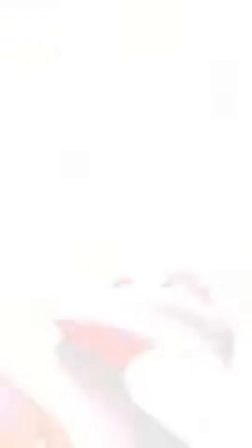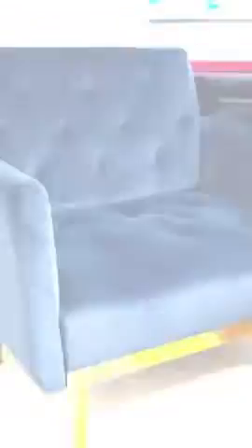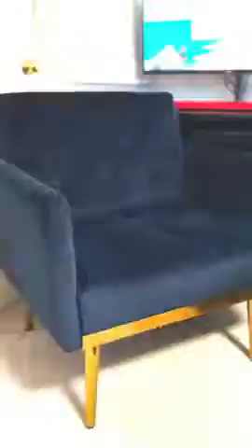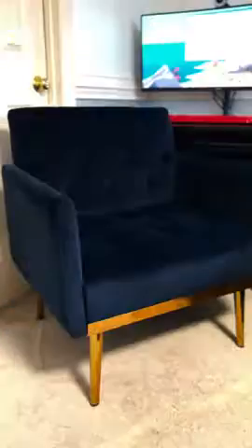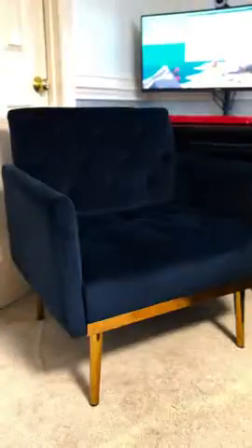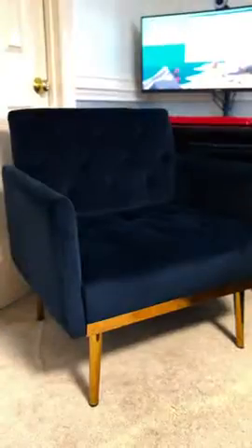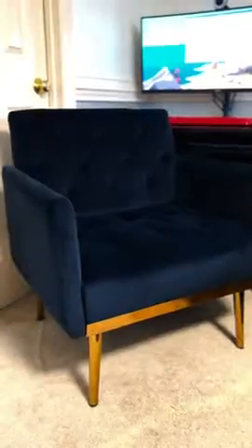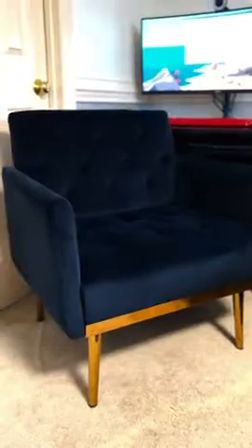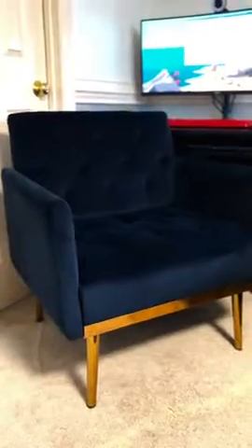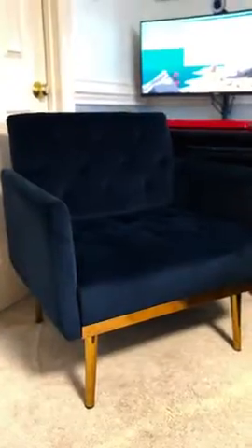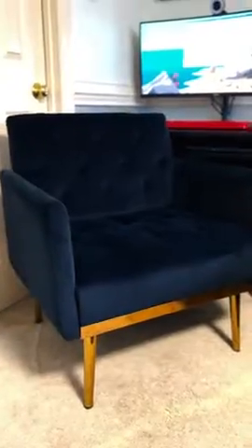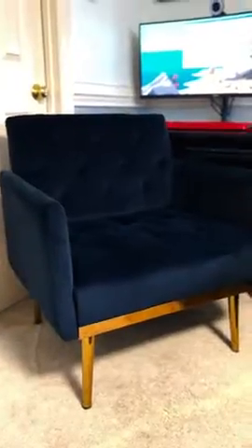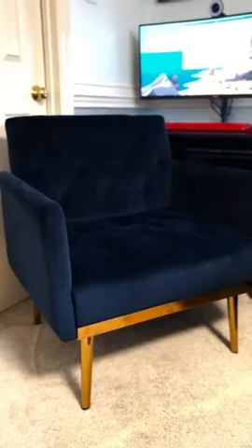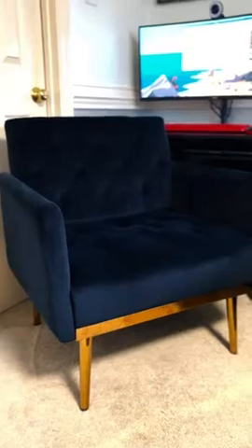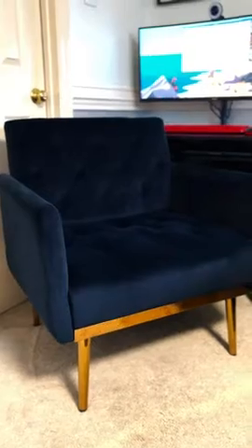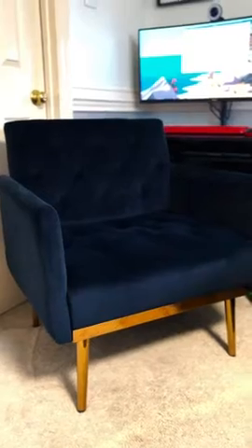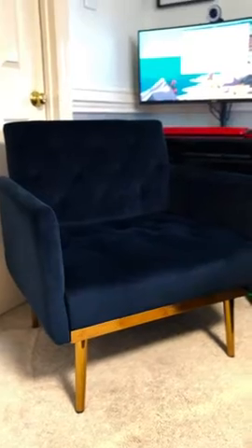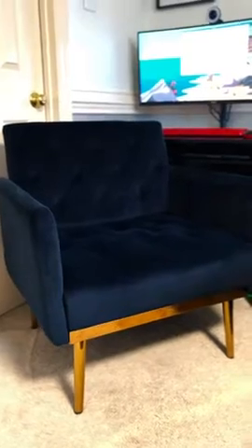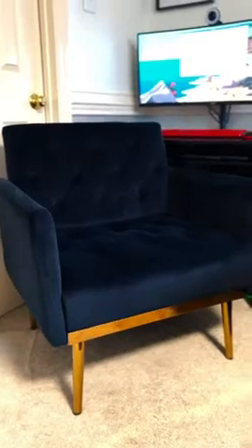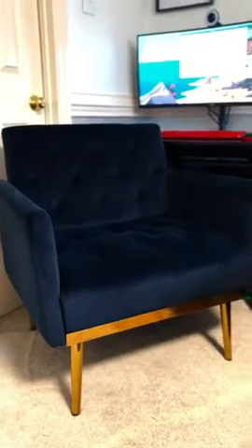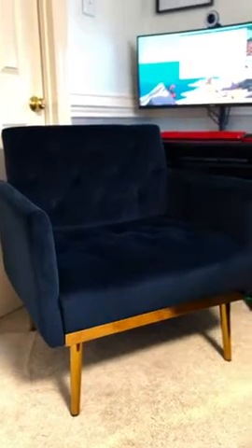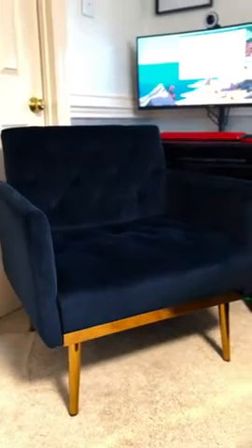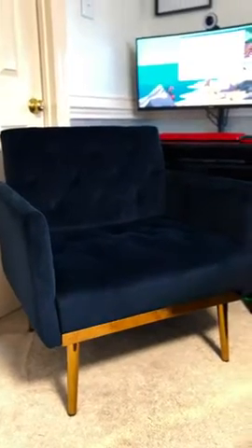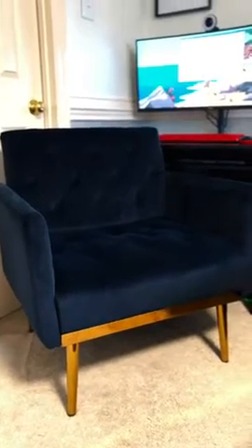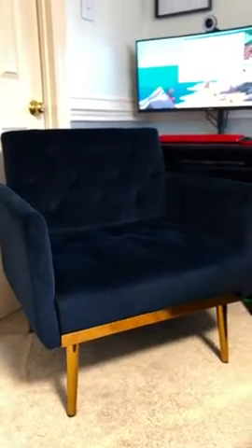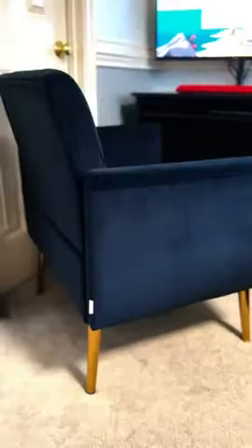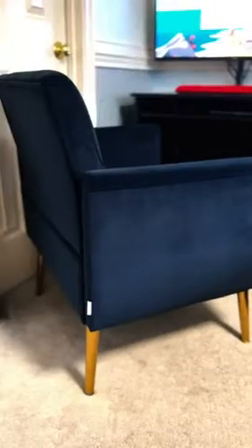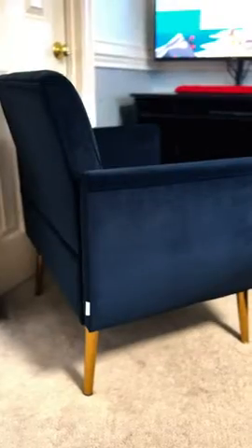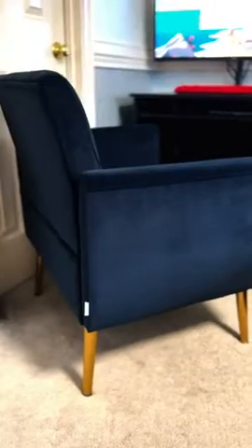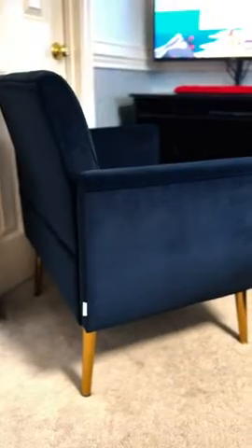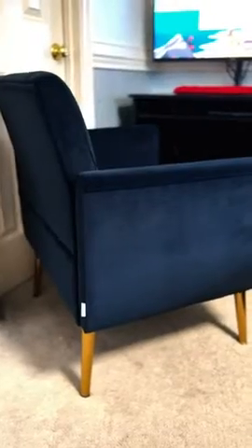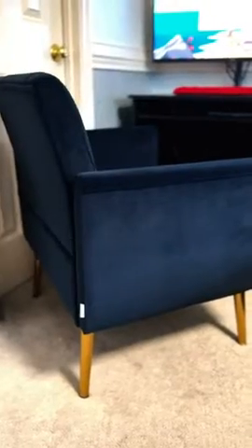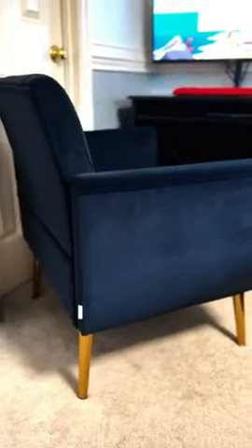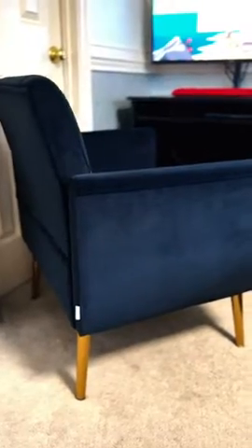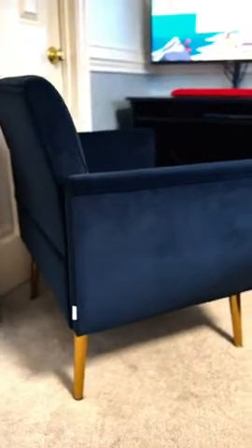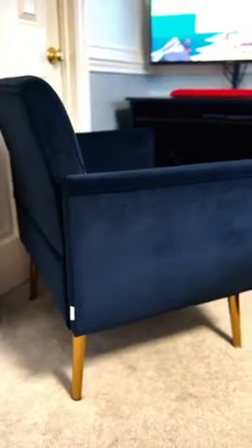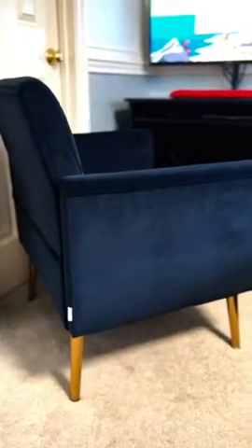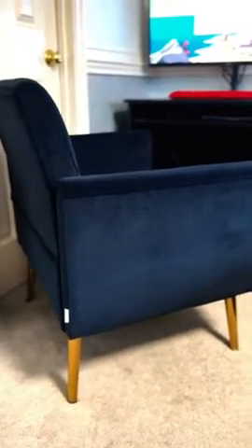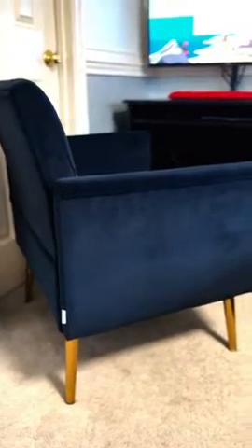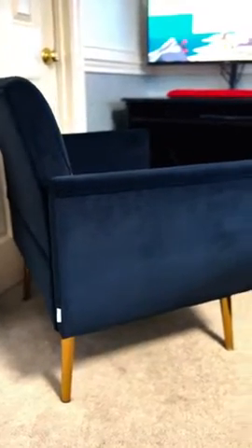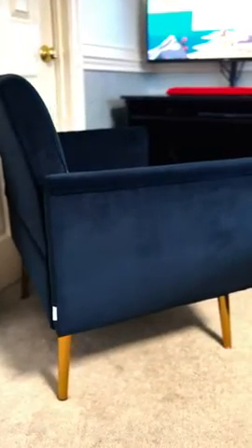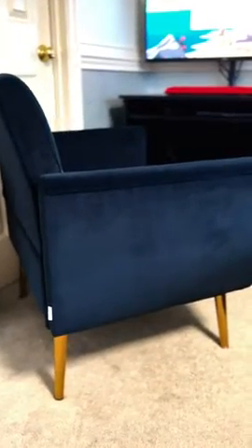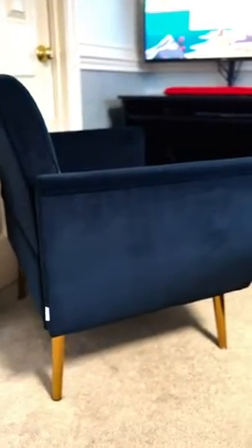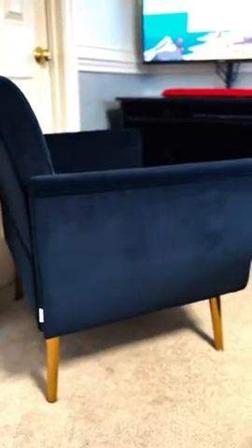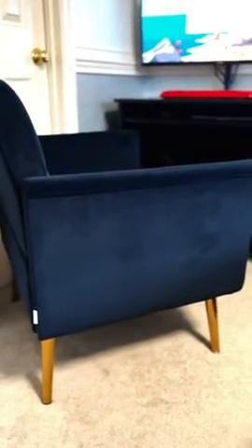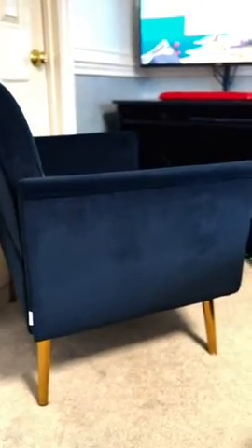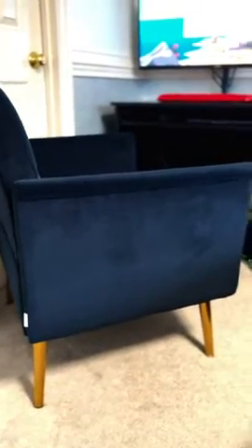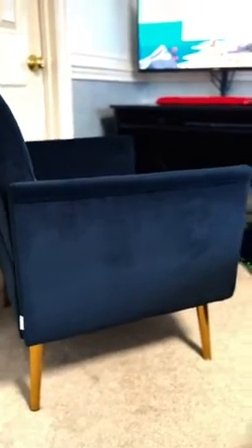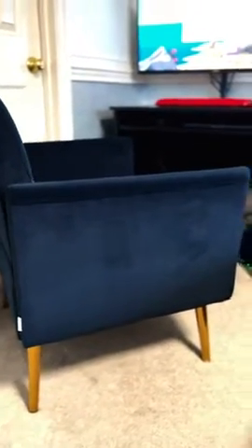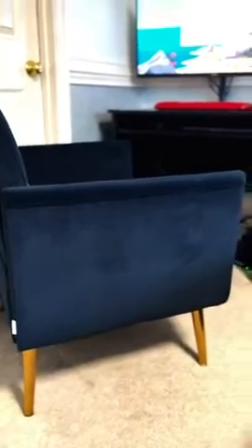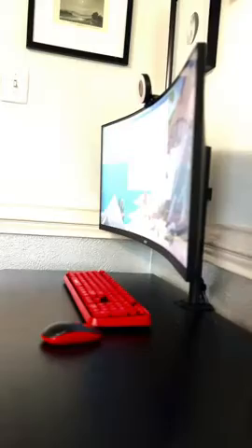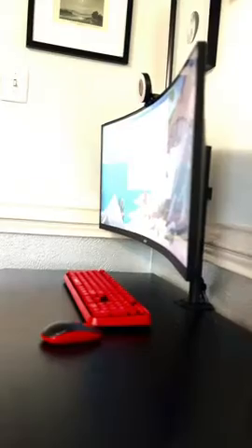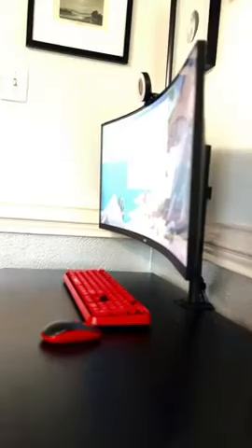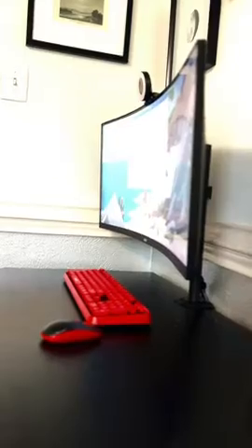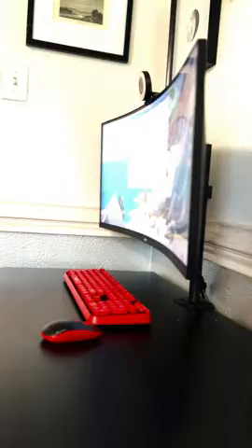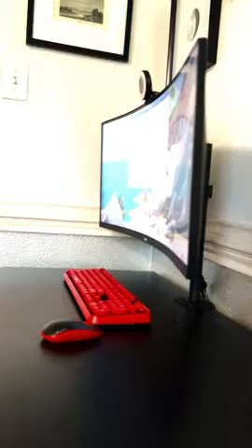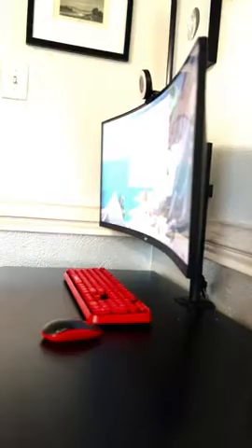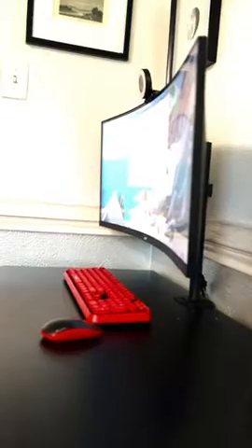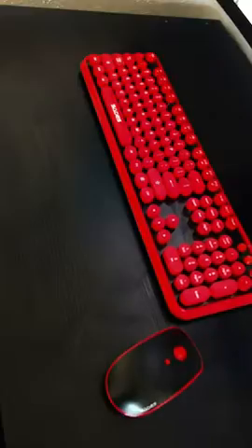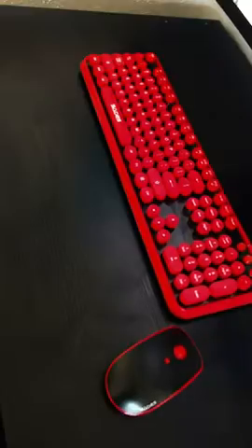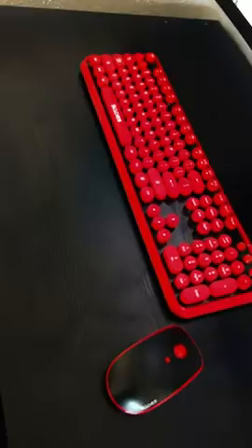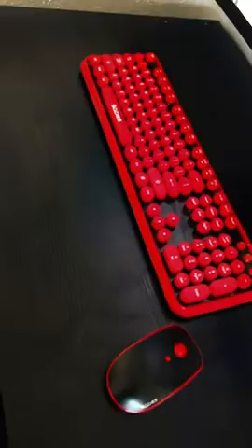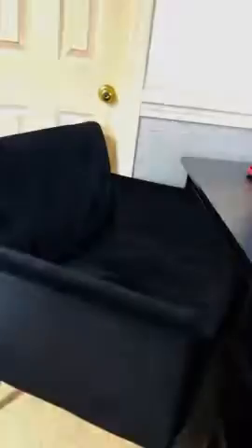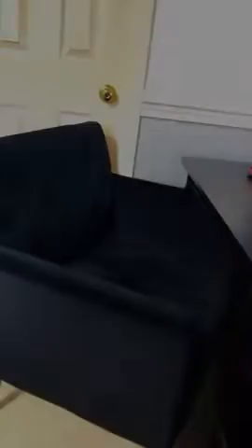This accent chair is both beautiful and comfortable. It is so wide you can sit in it cross-legged, which I love when working from home. These are my essentials.